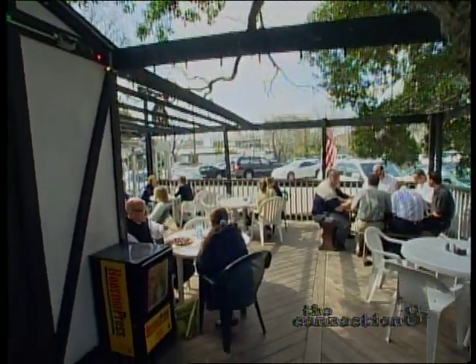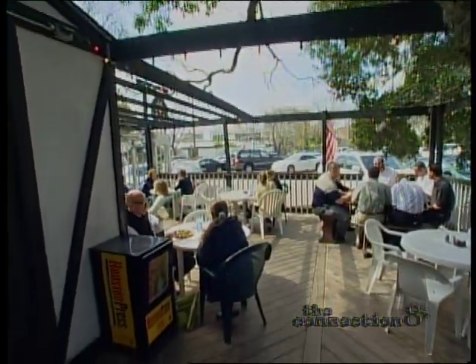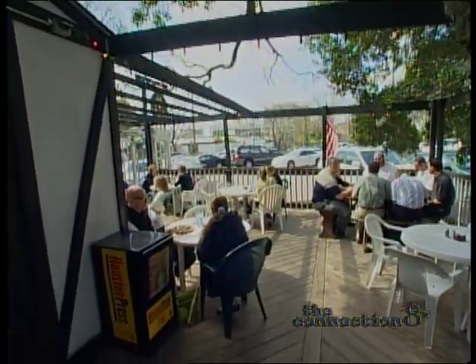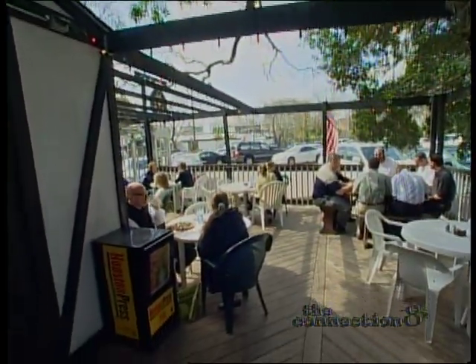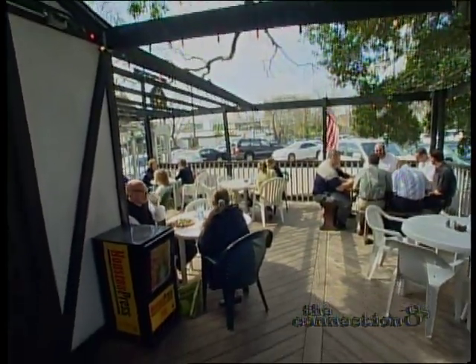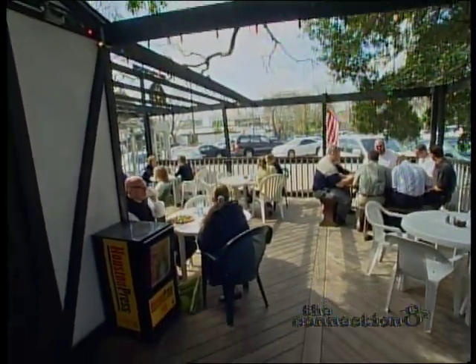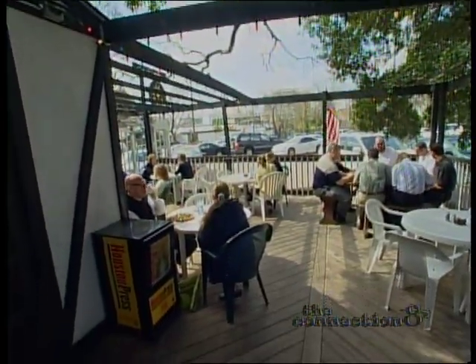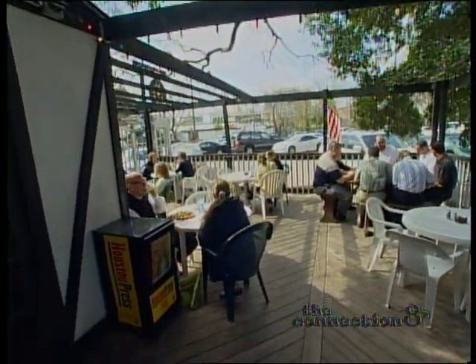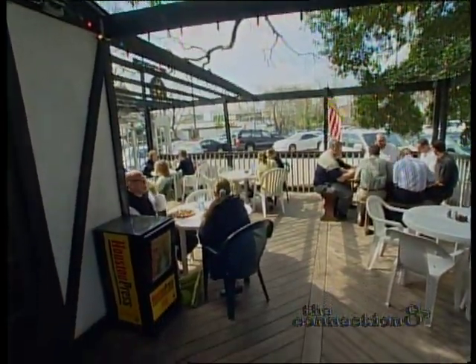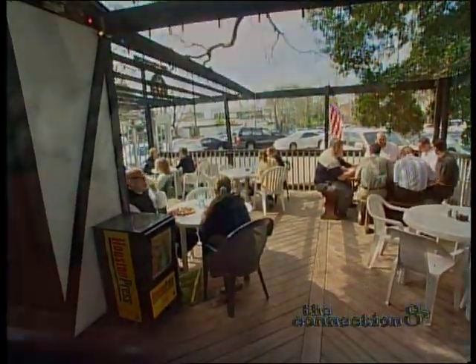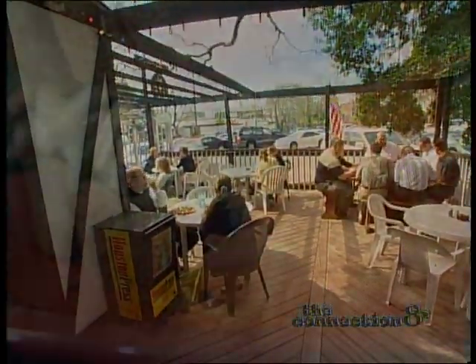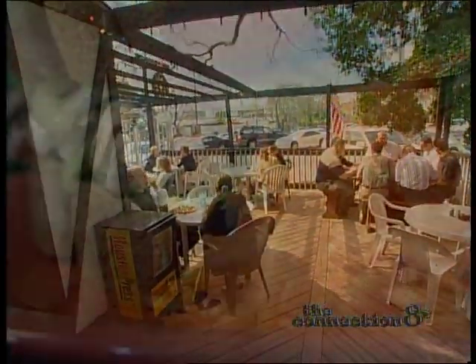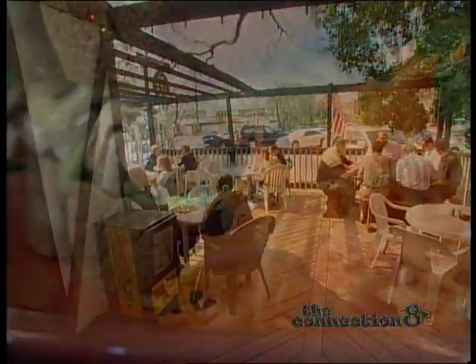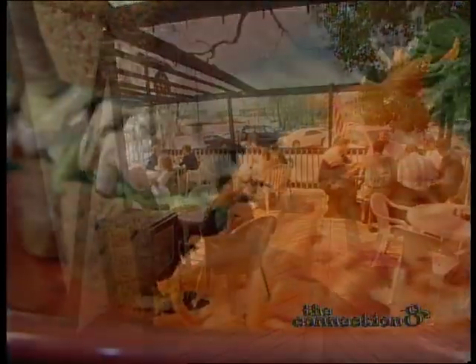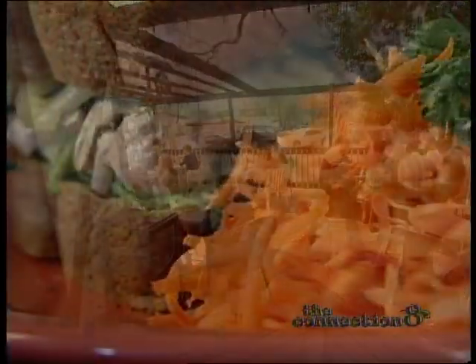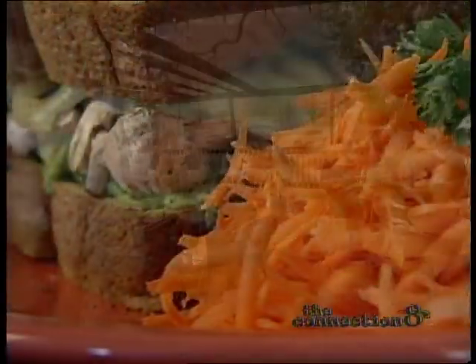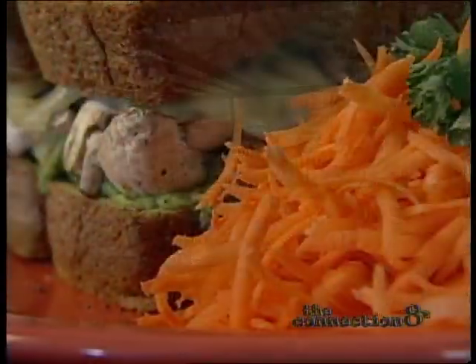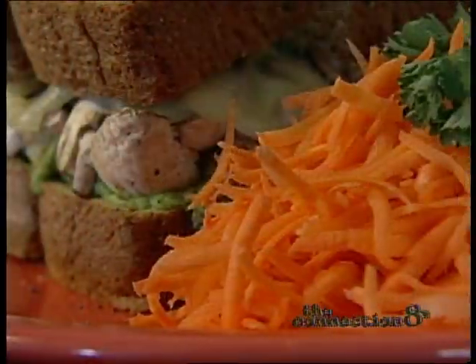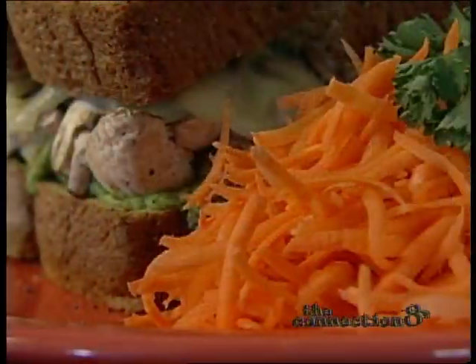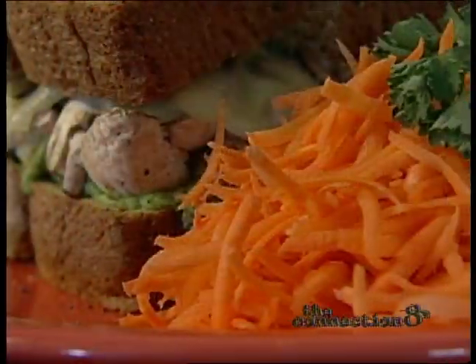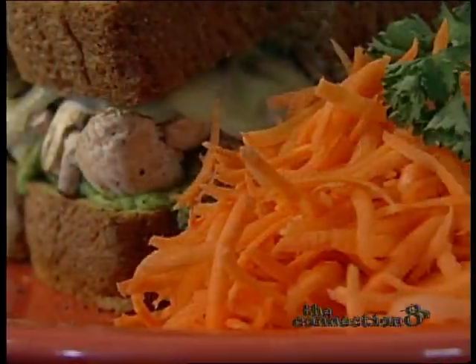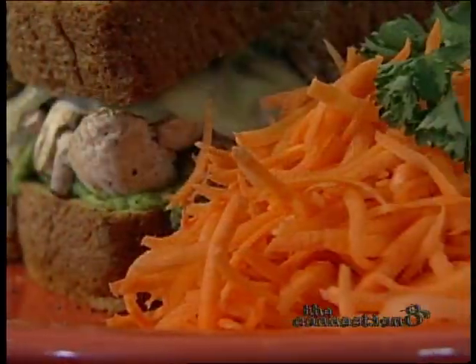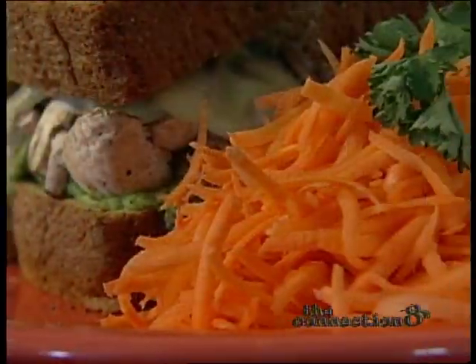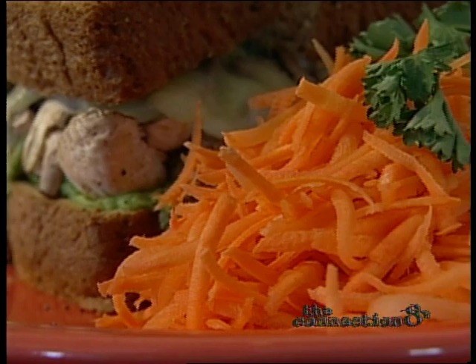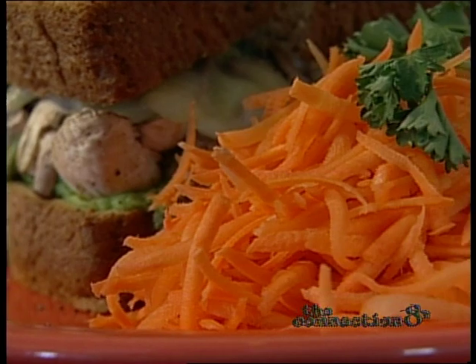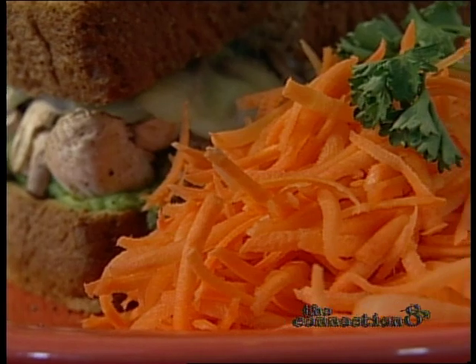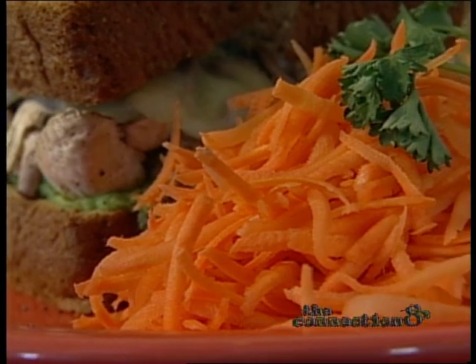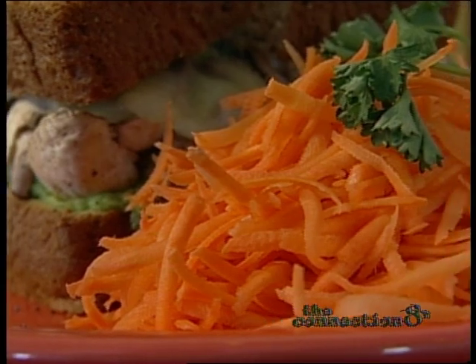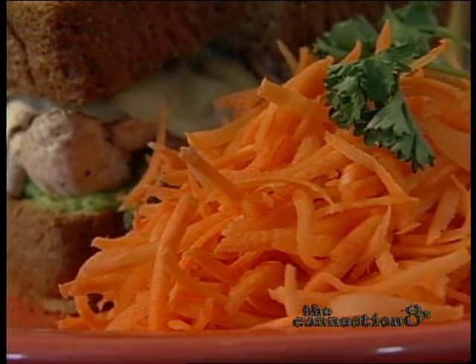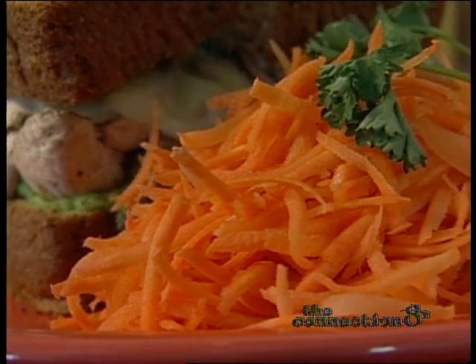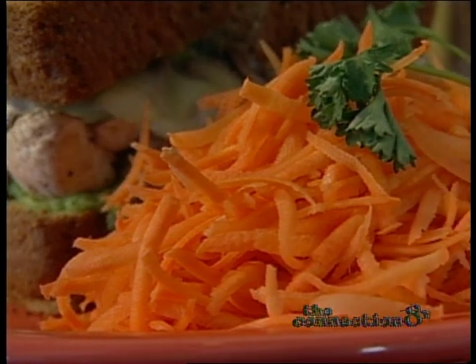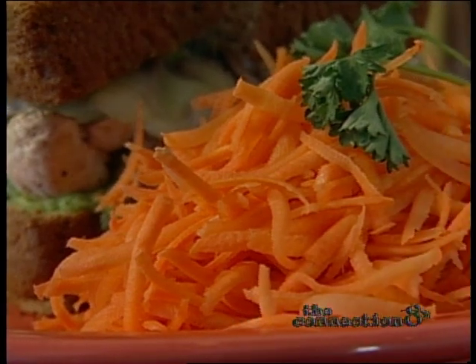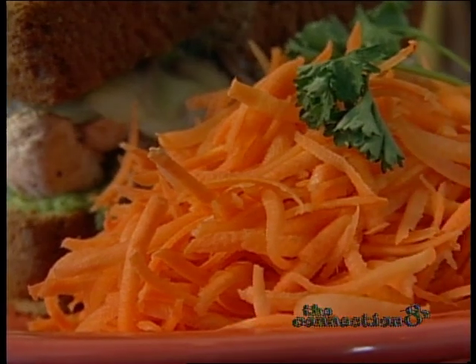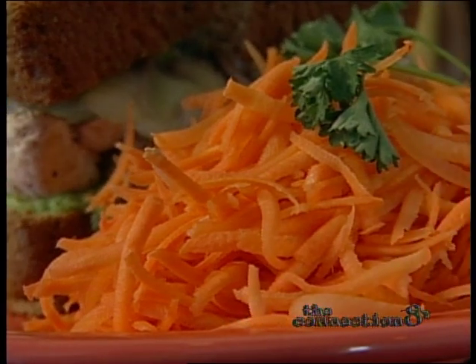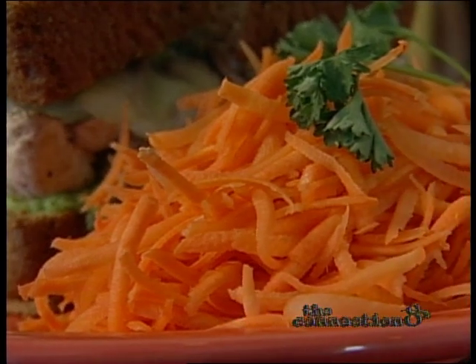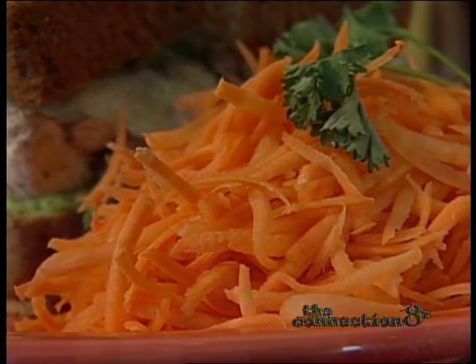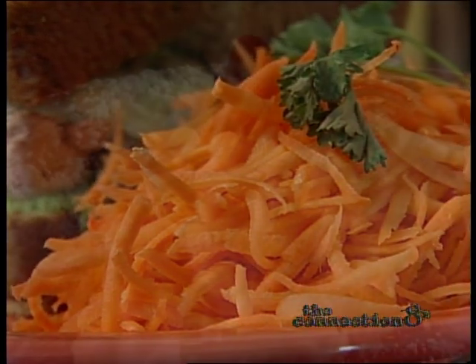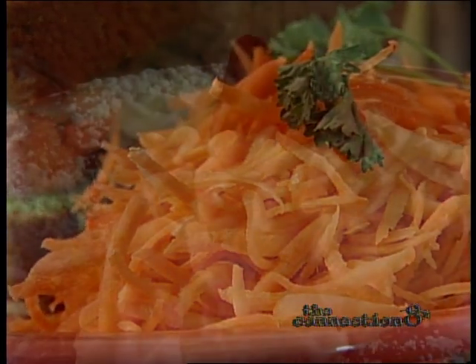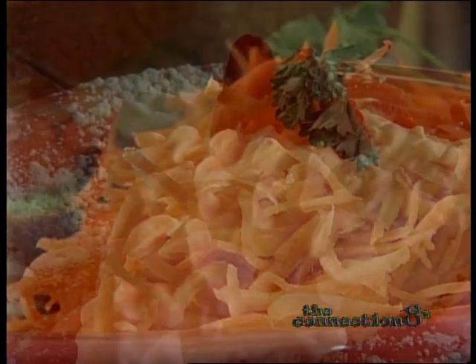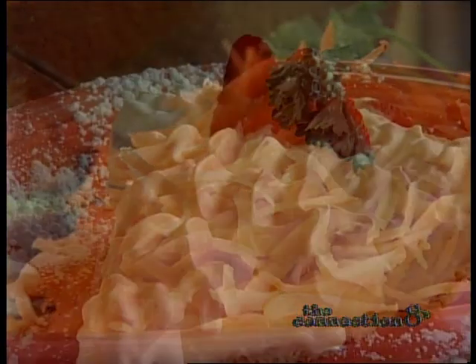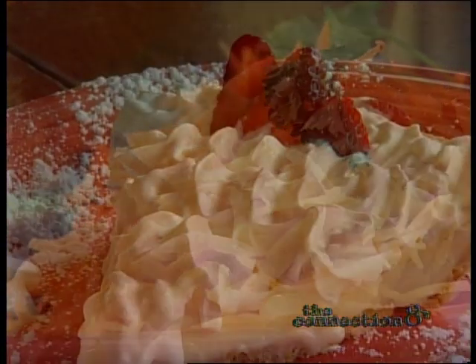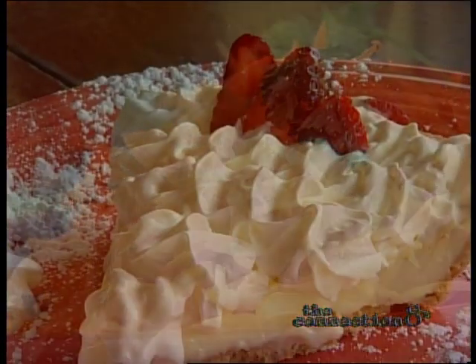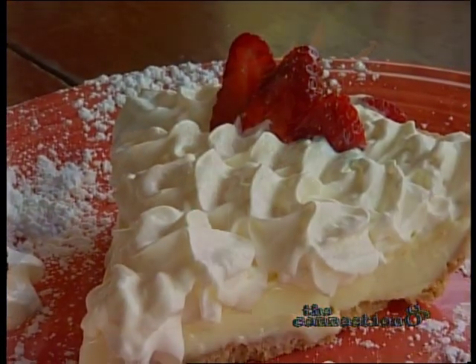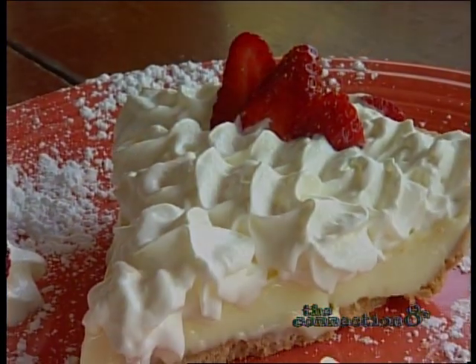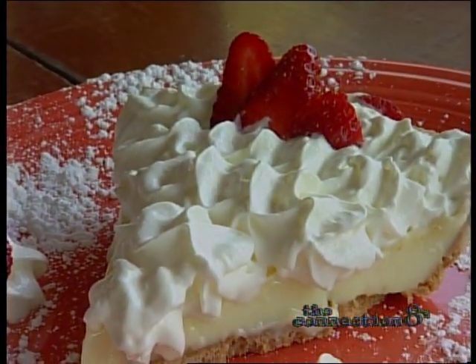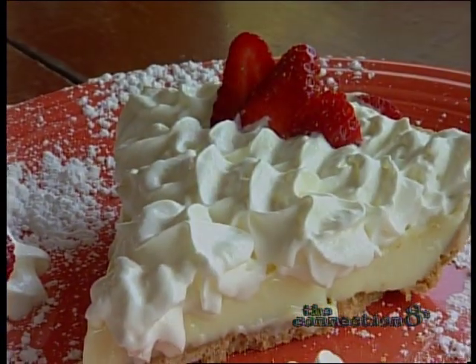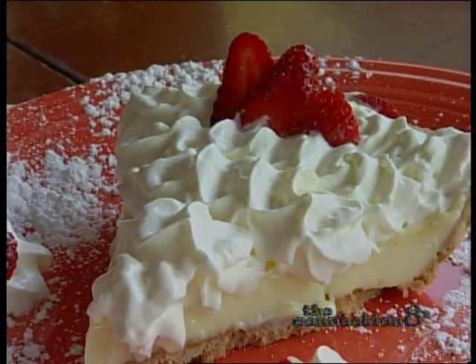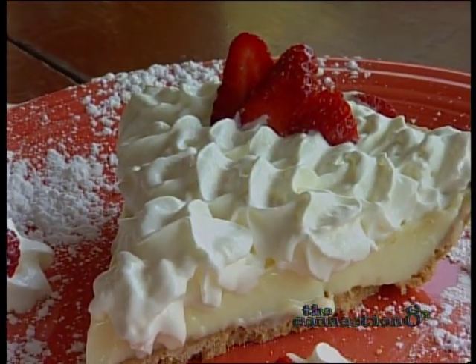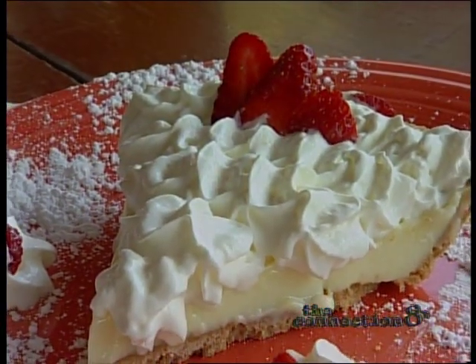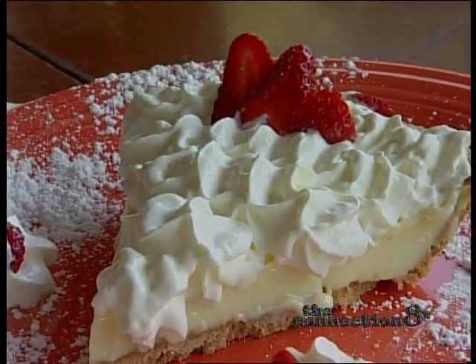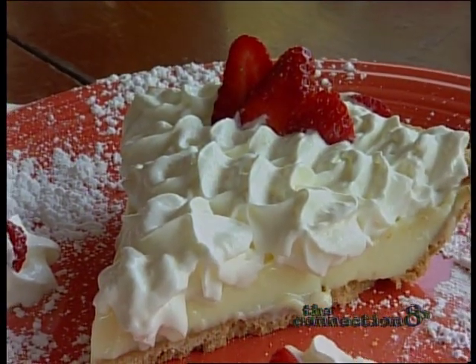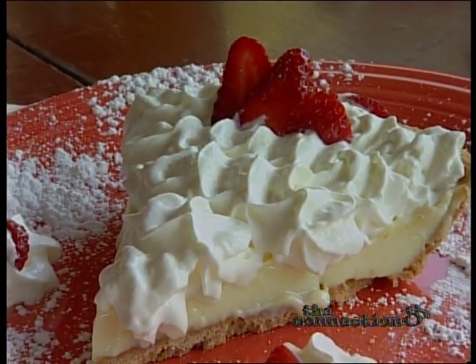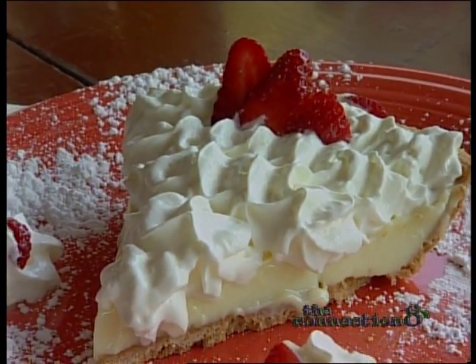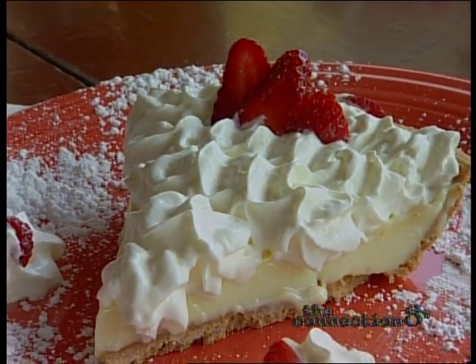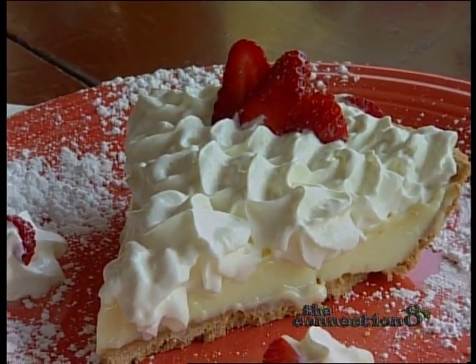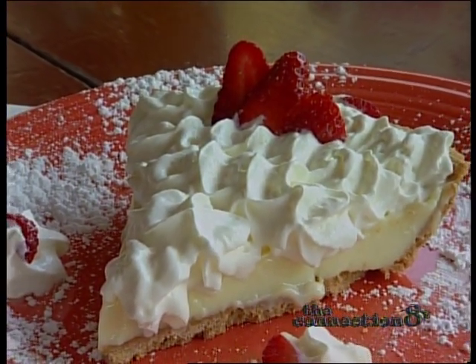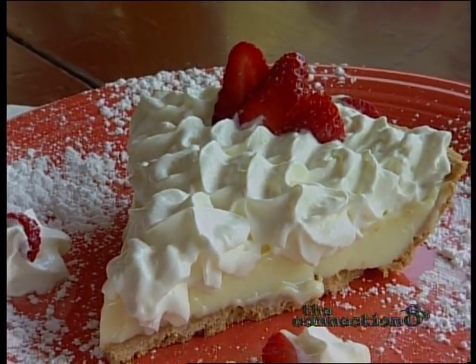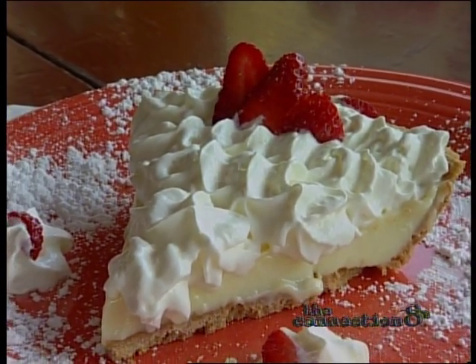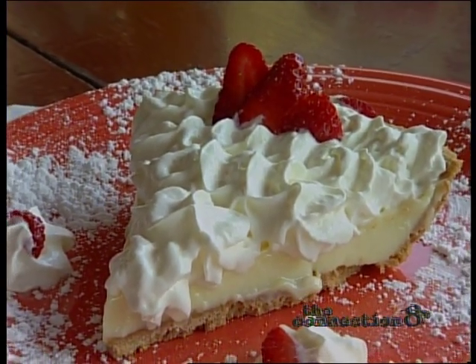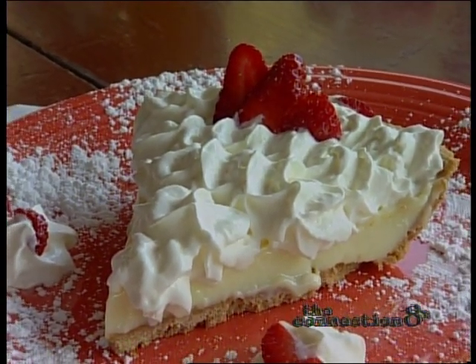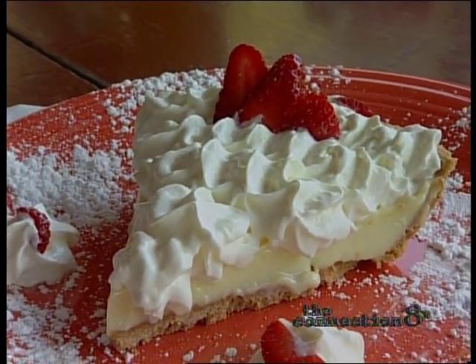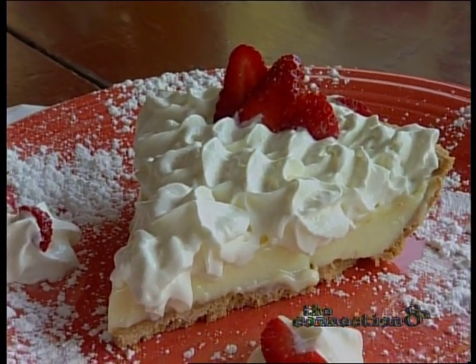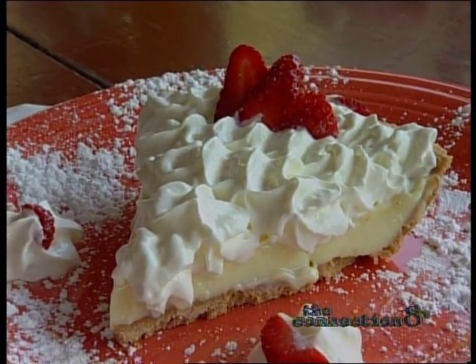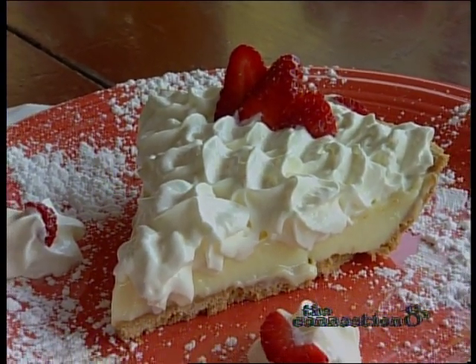All sandwiches are served with a healthy portion of shredded carrots, and for dessert, there's always the freshly made key lime pie.